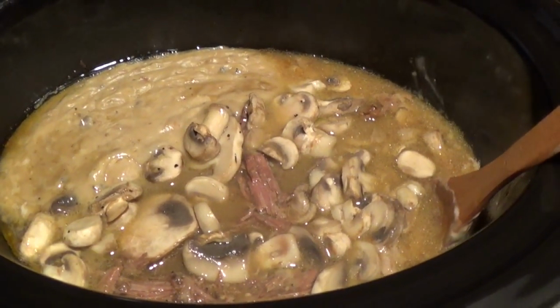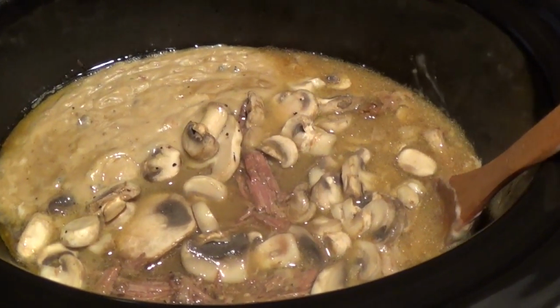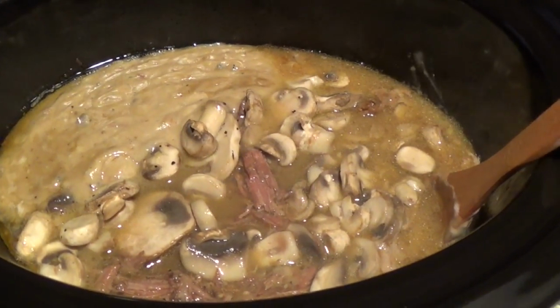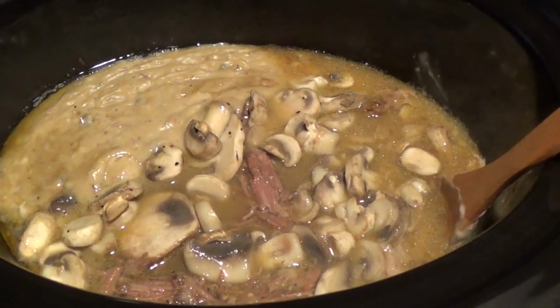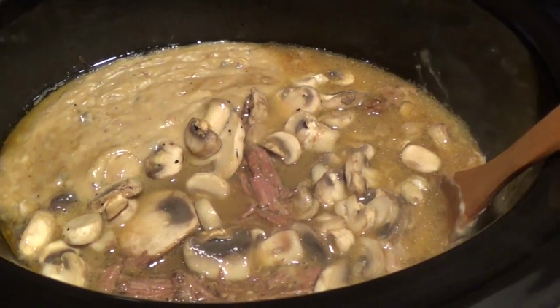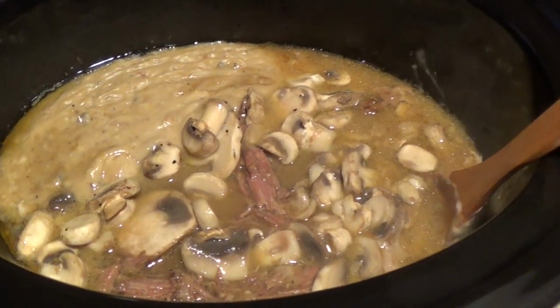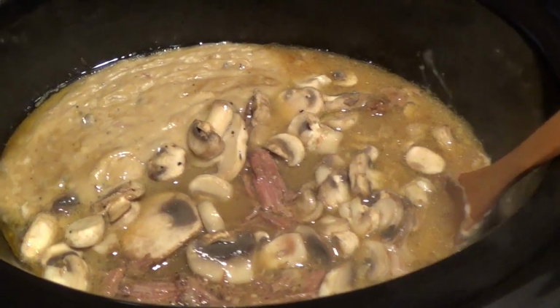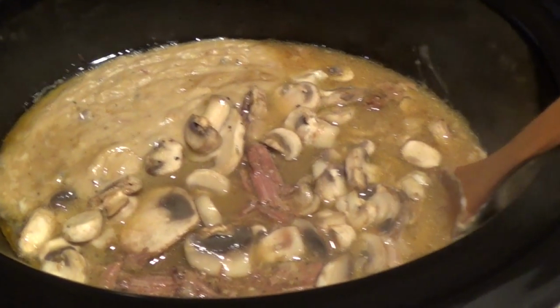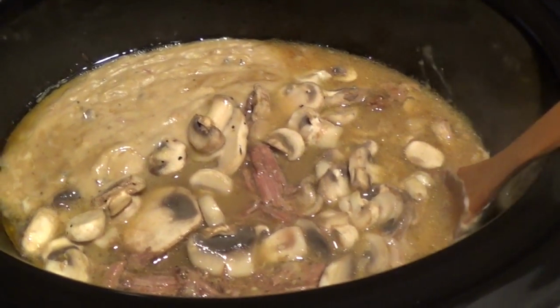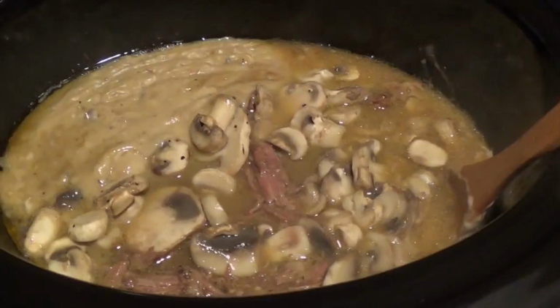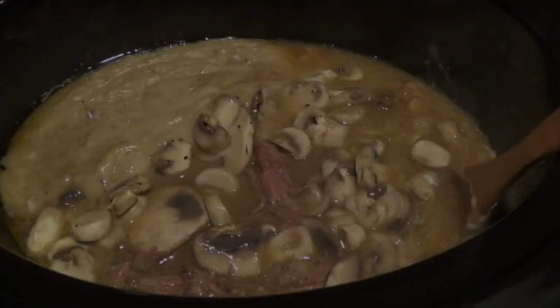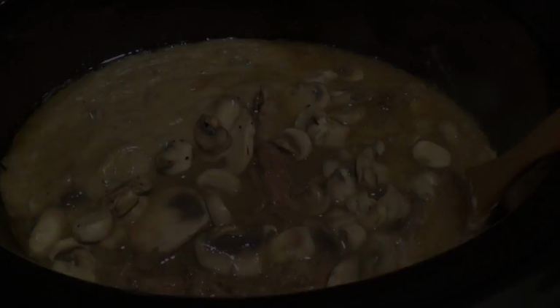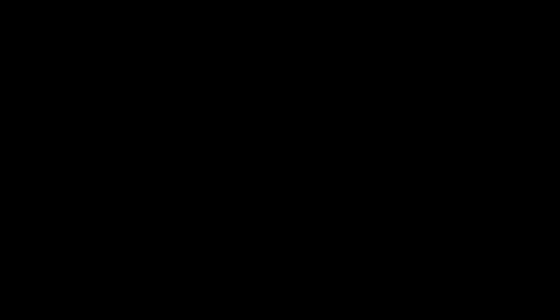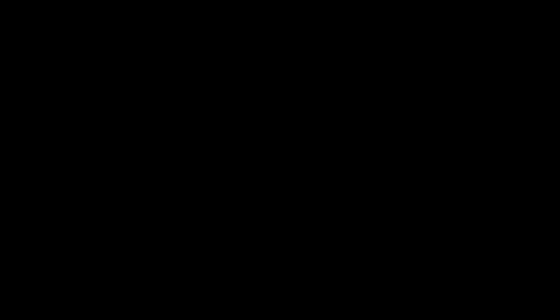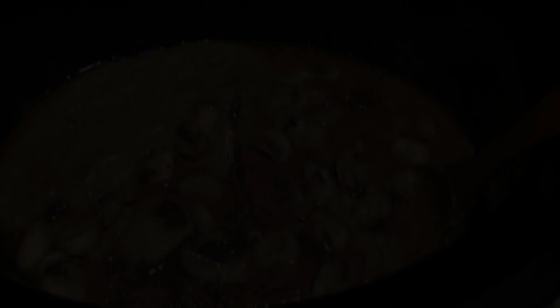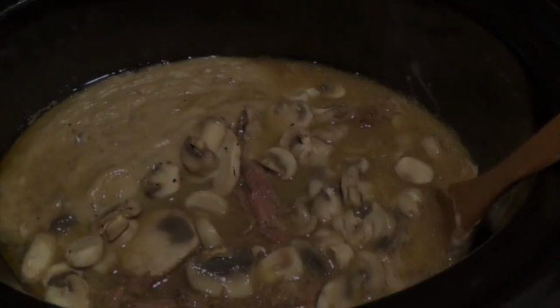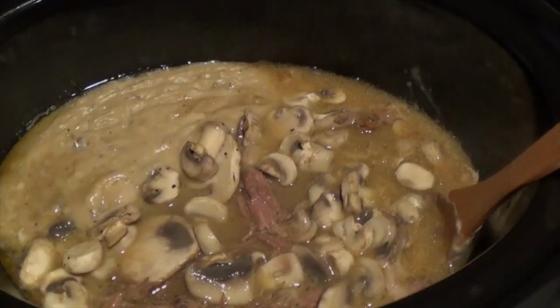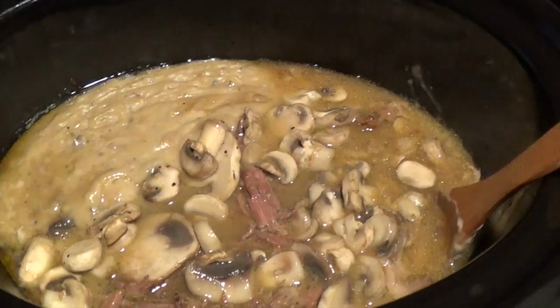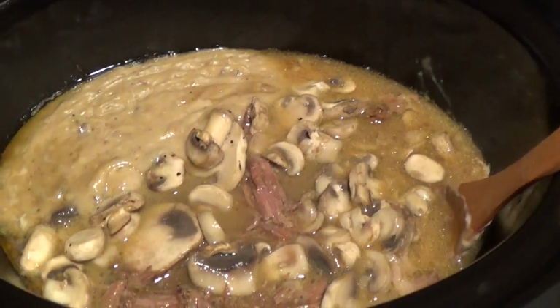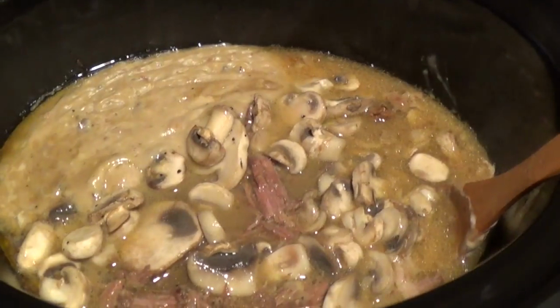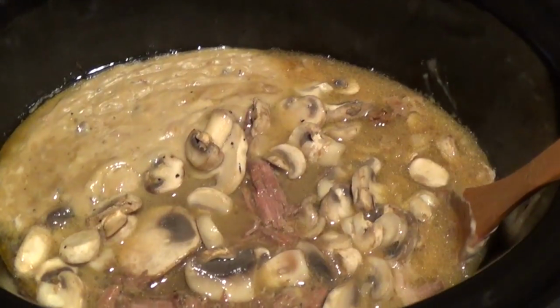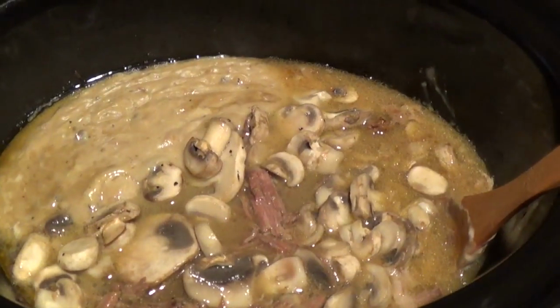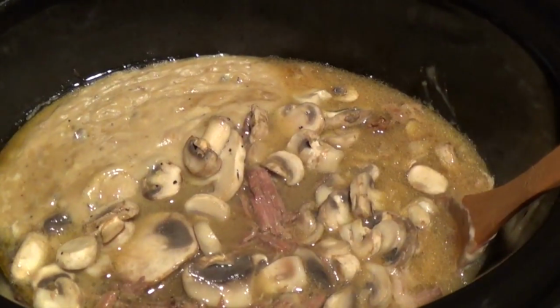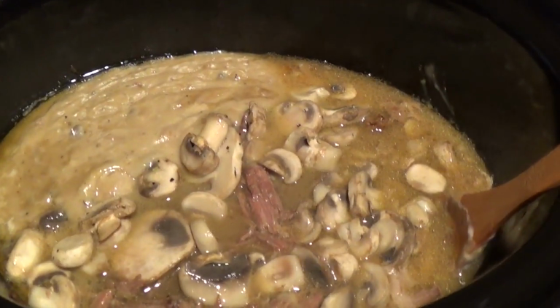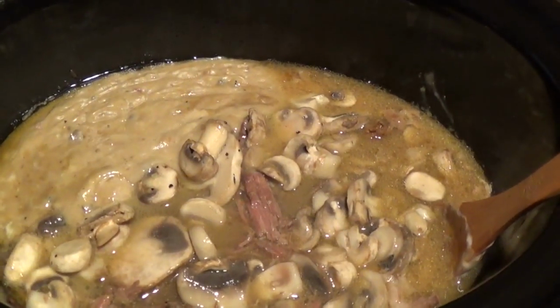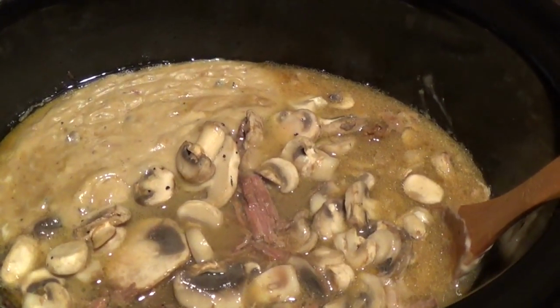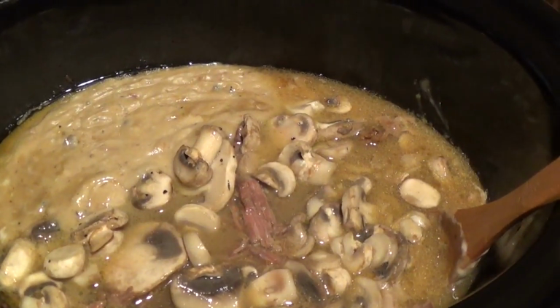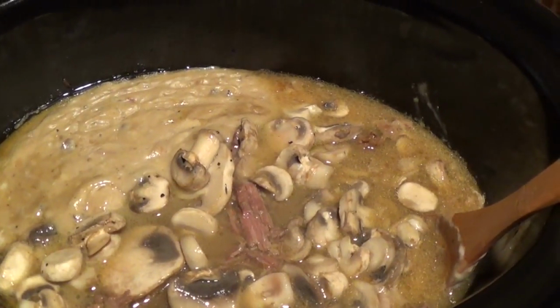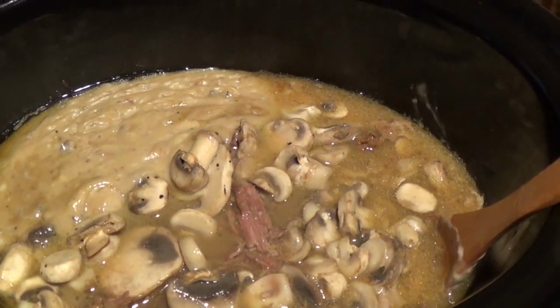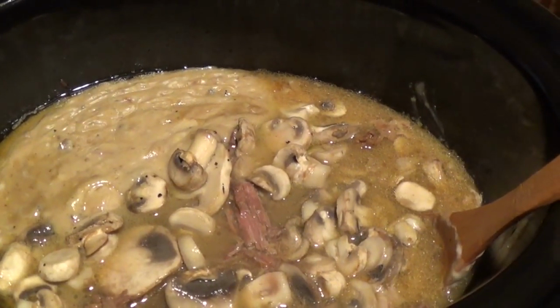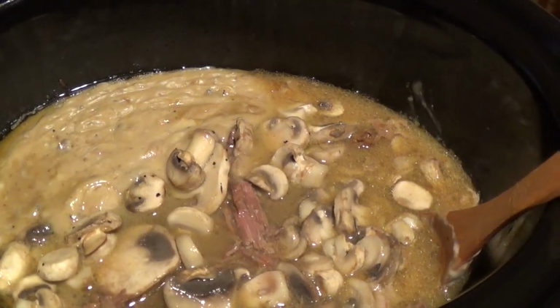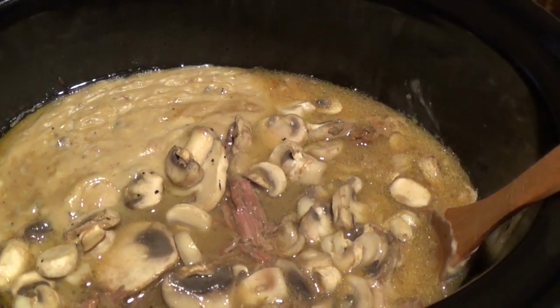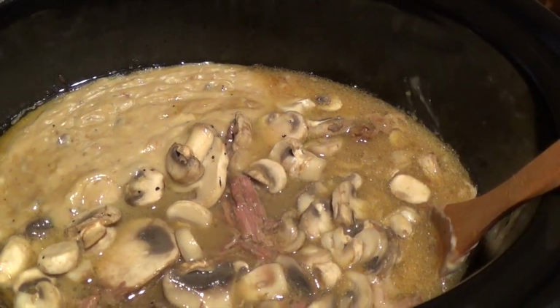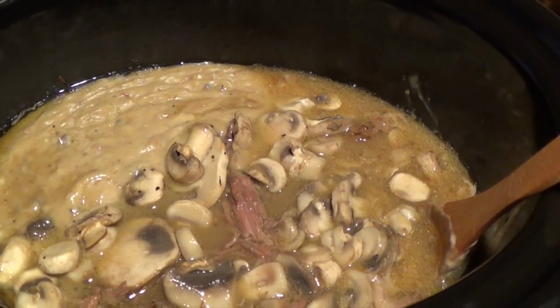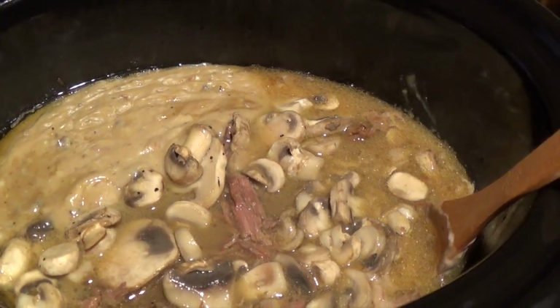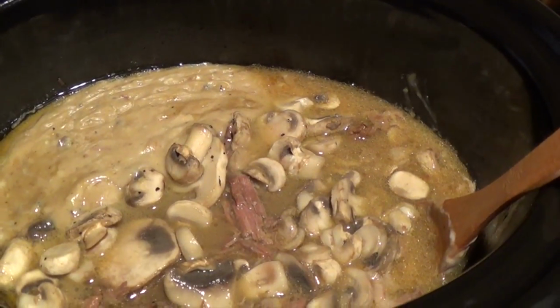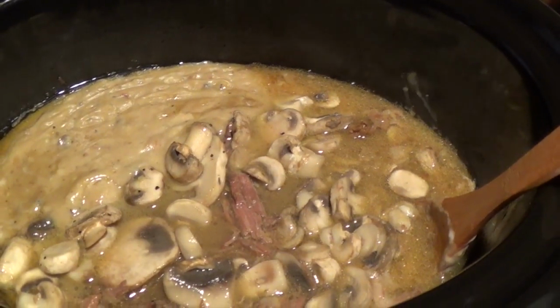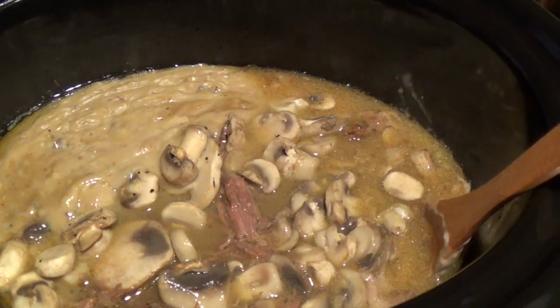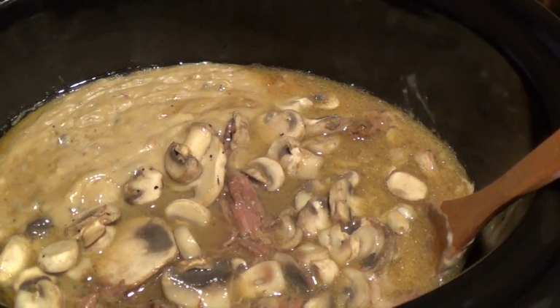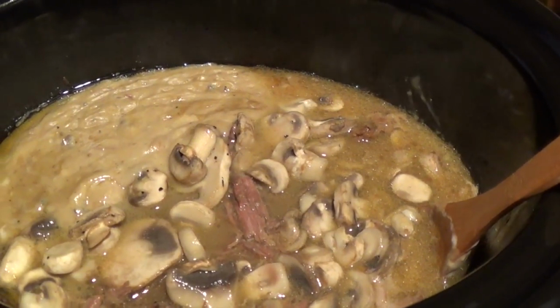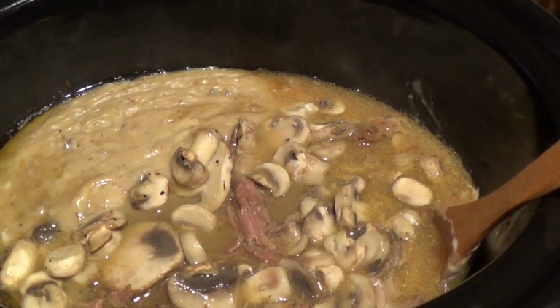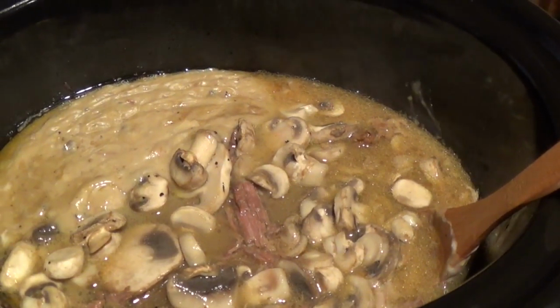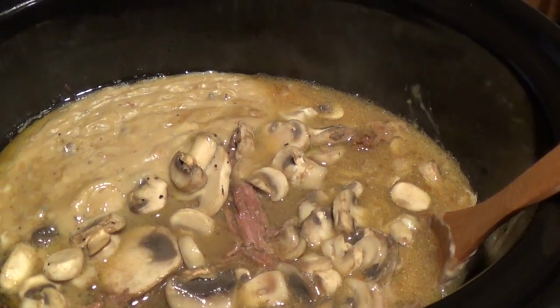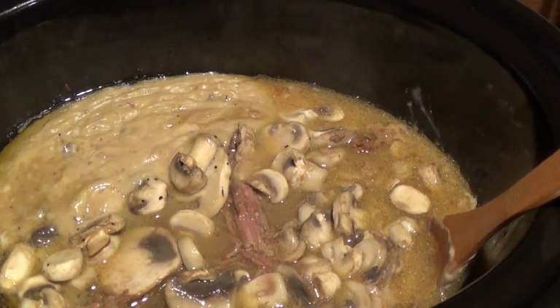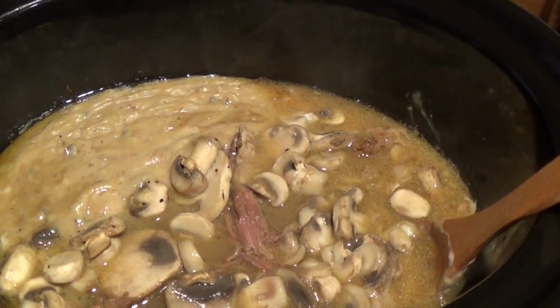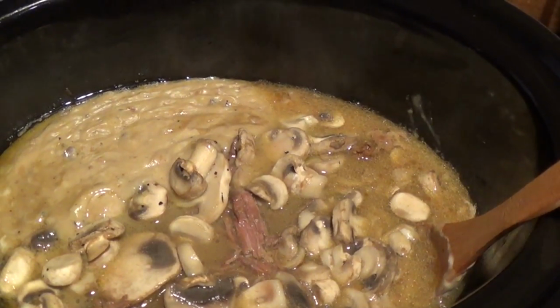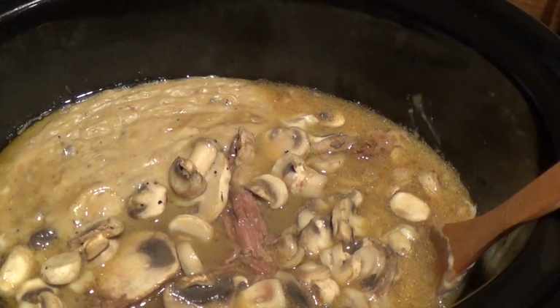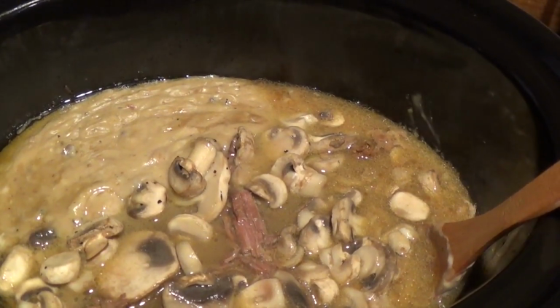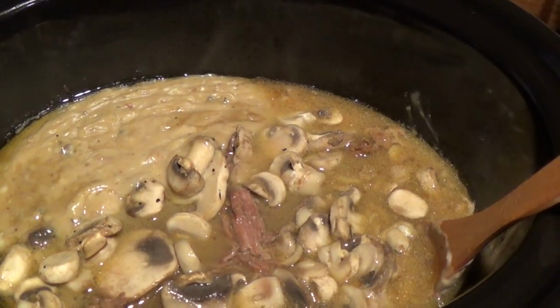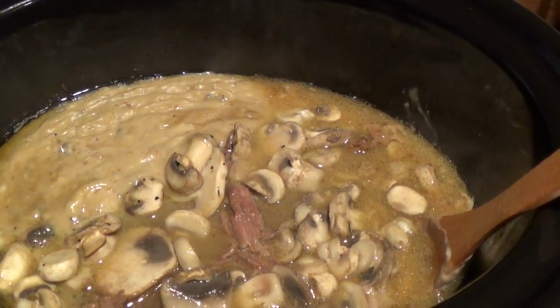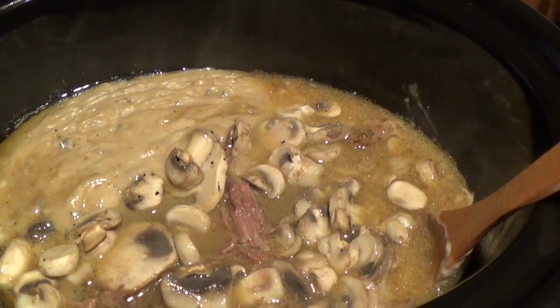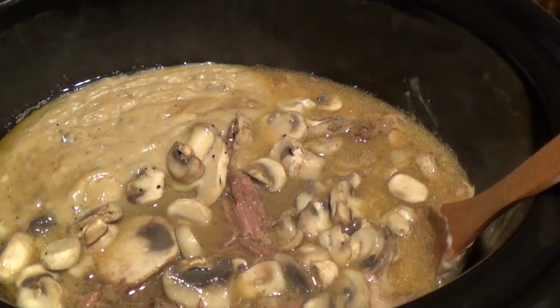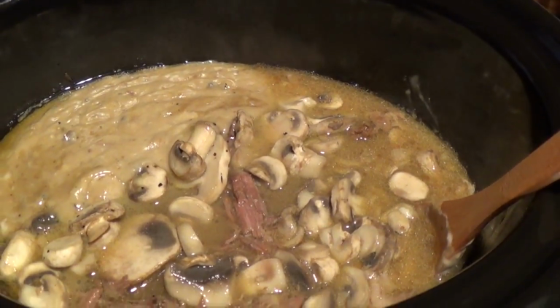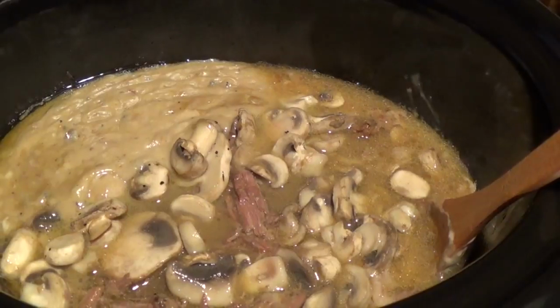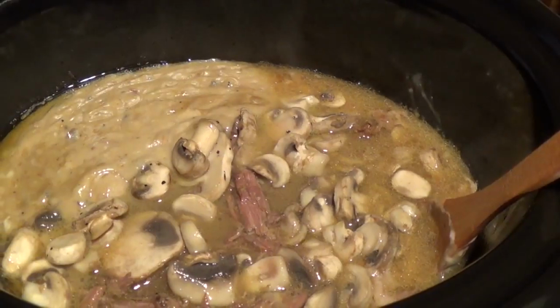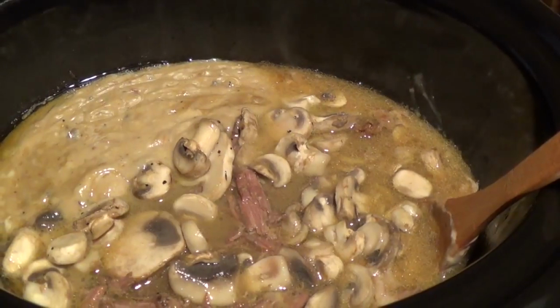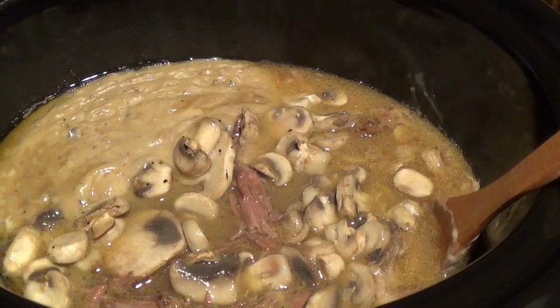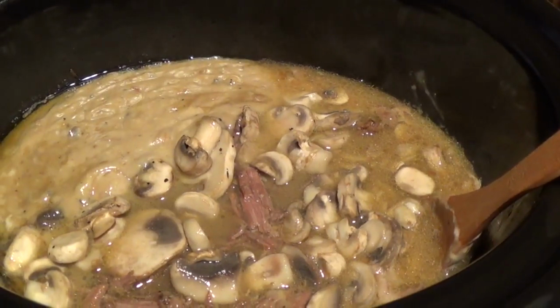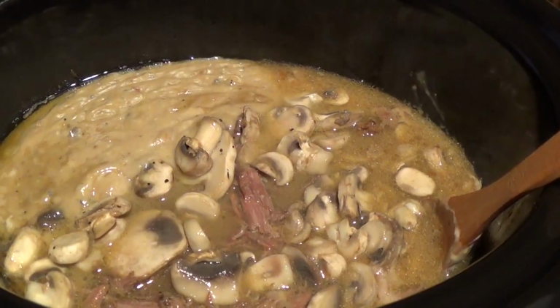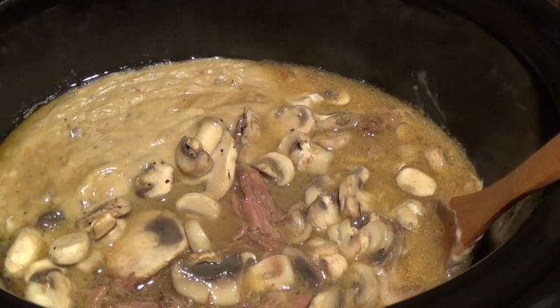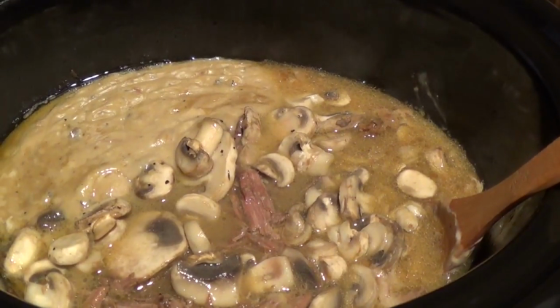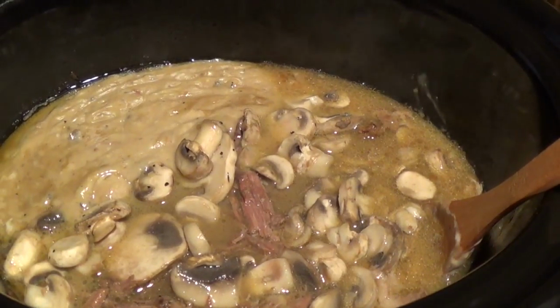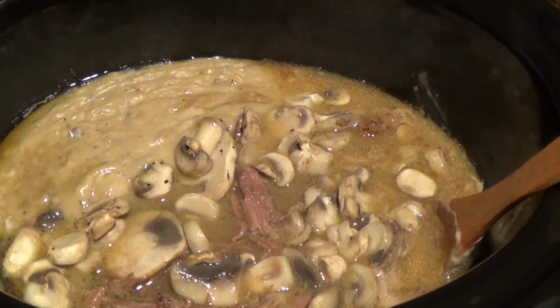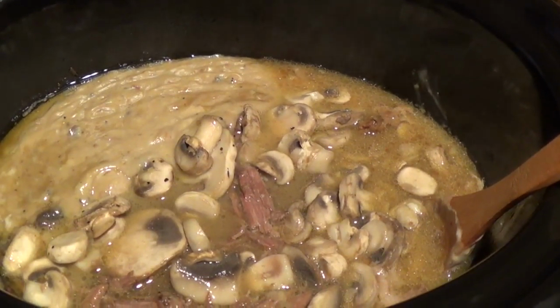Absolutely delicious — this is Lola's foolproof pot roast crock pot recipe. As always, thank you guys for stopping by and happy new year. Mahalo!